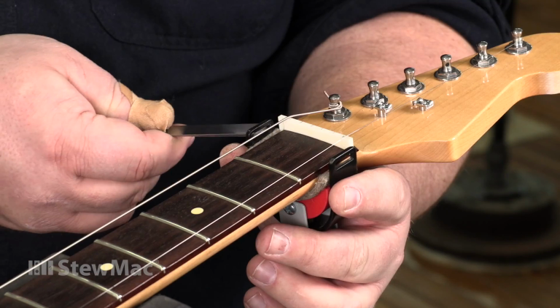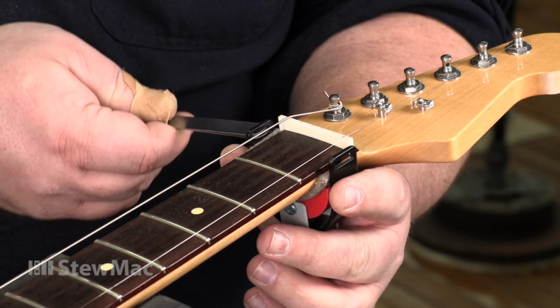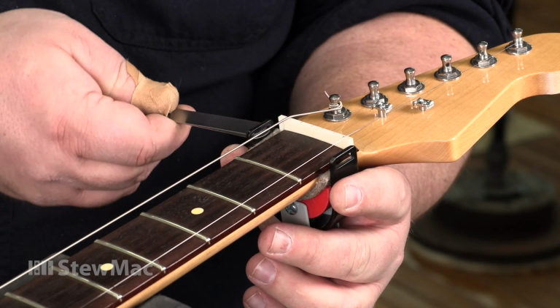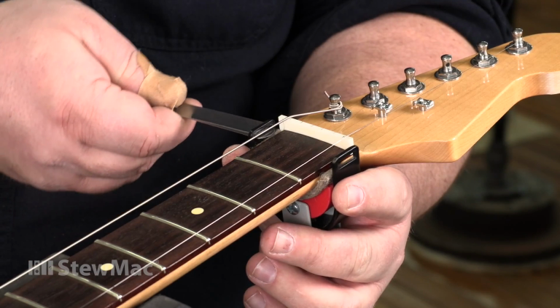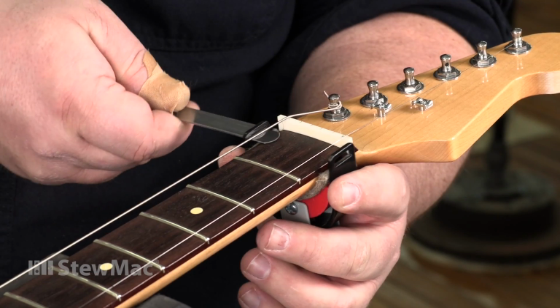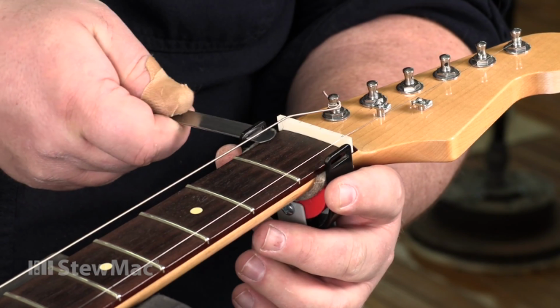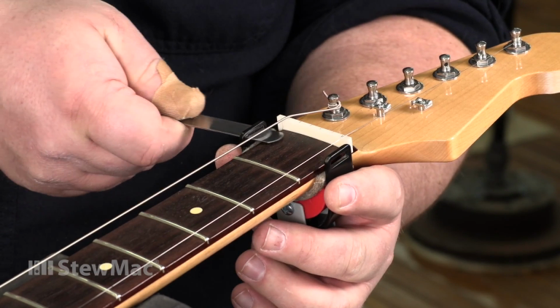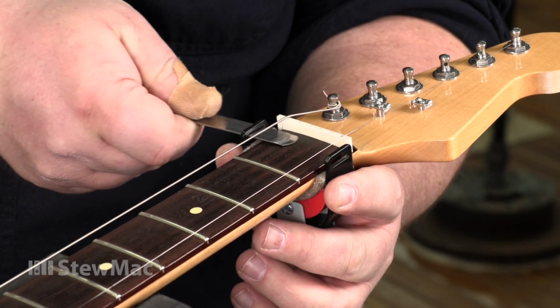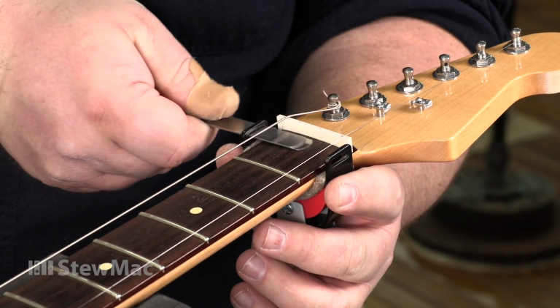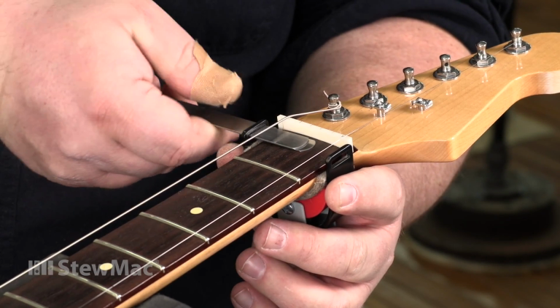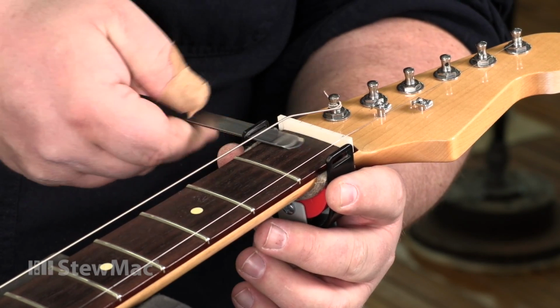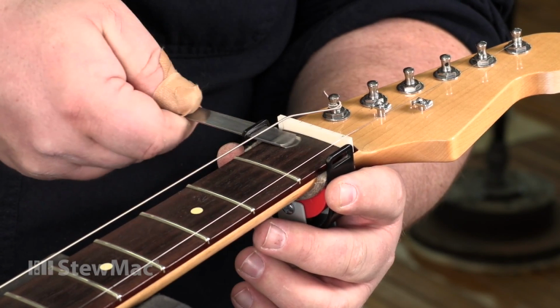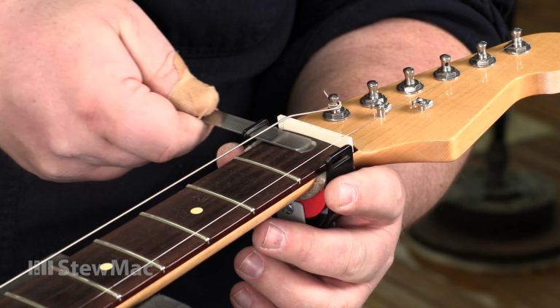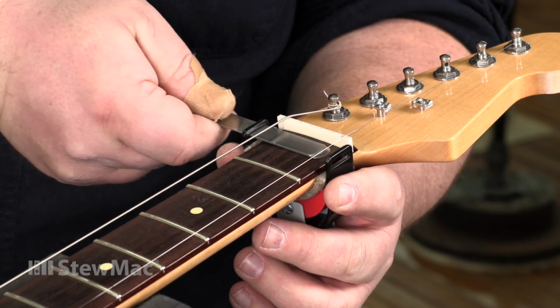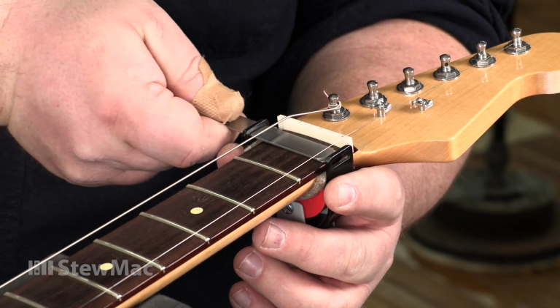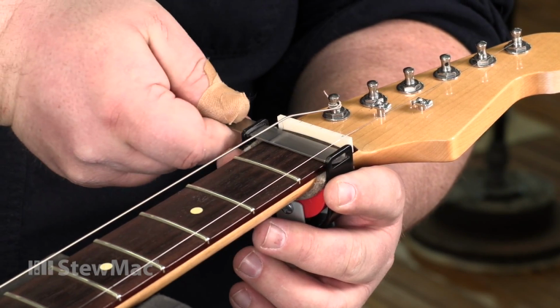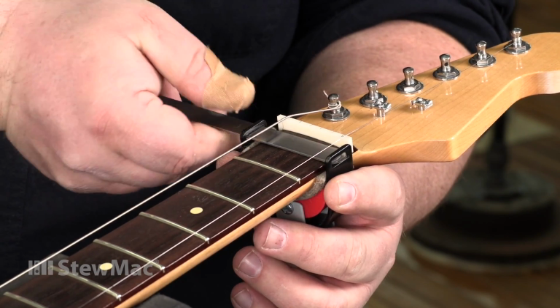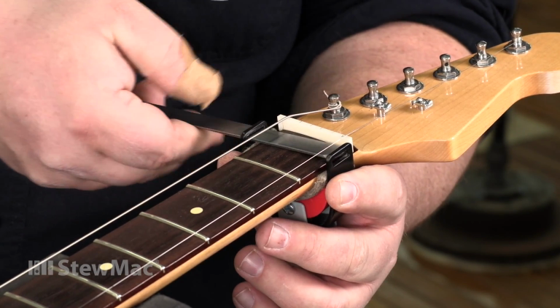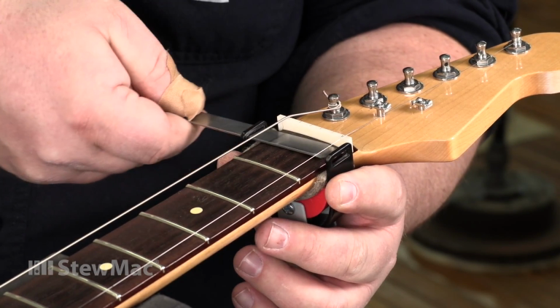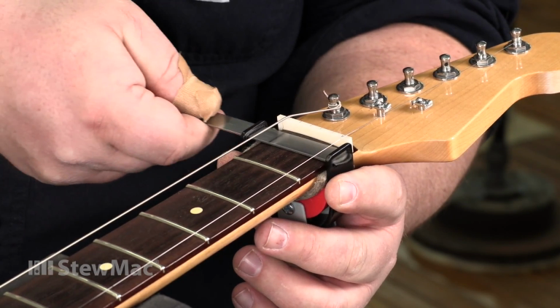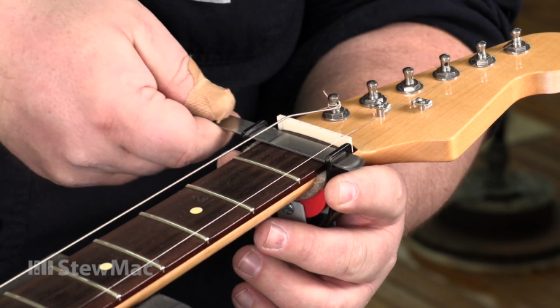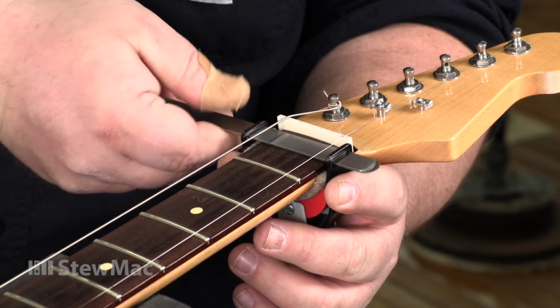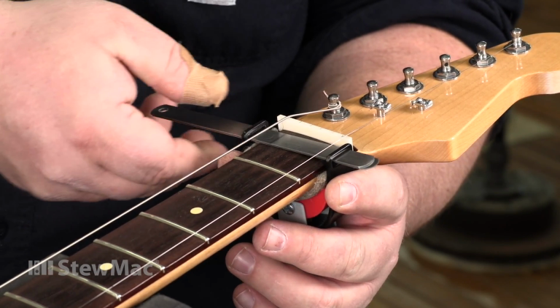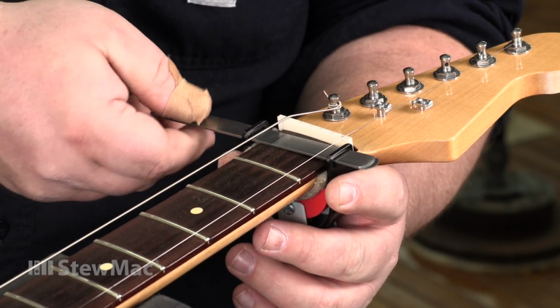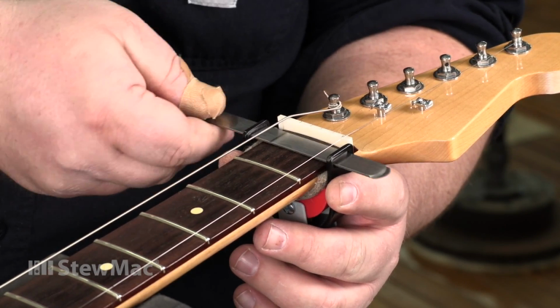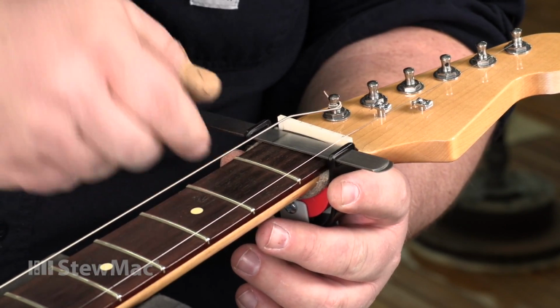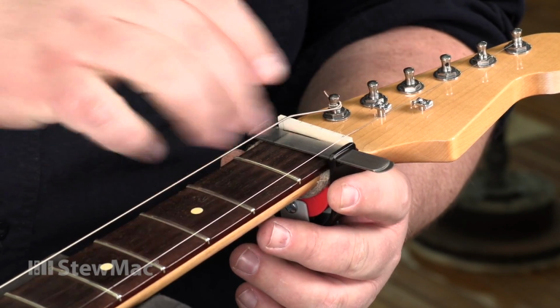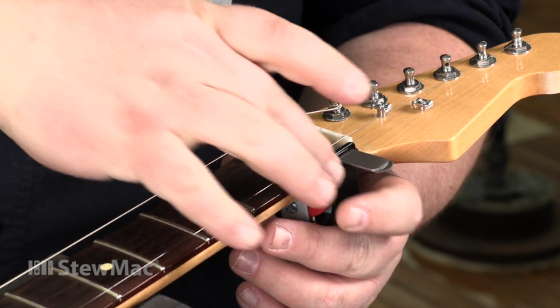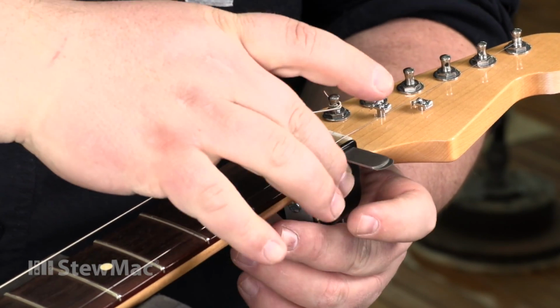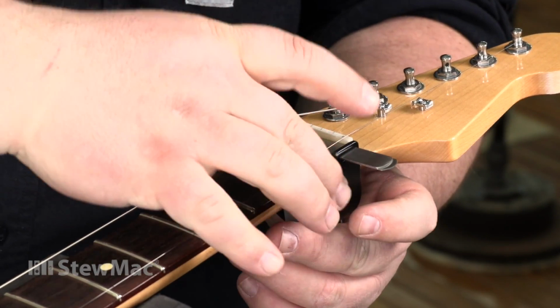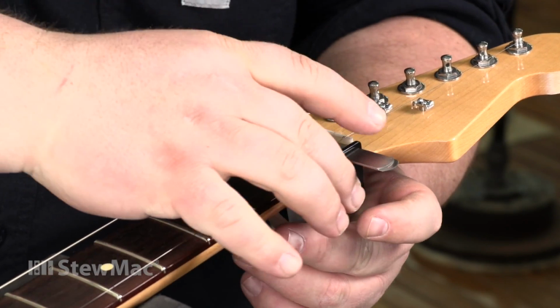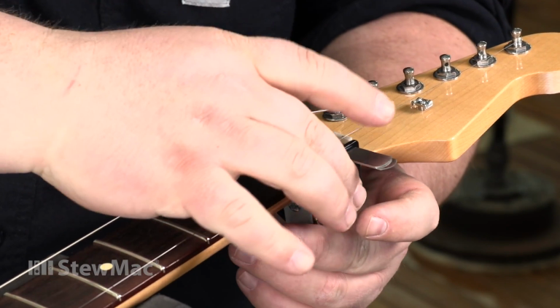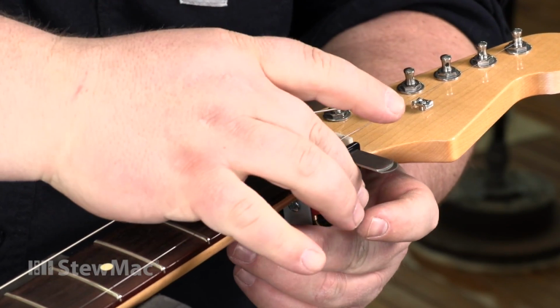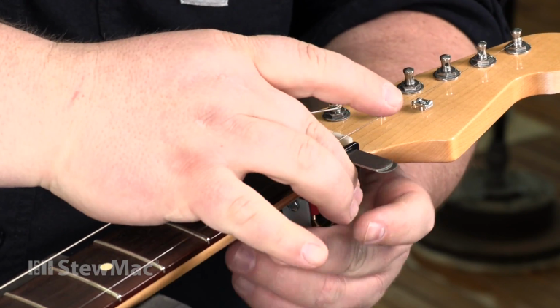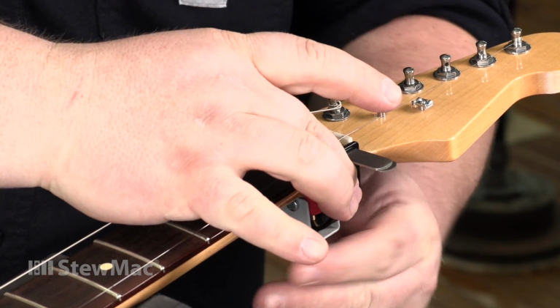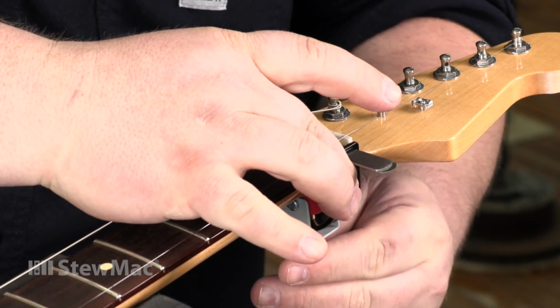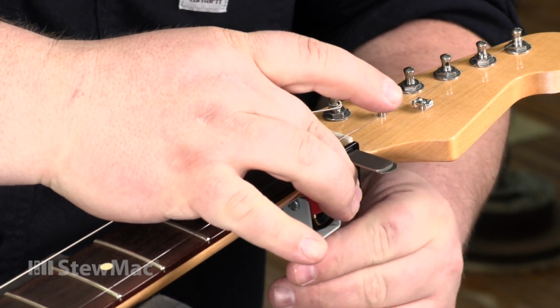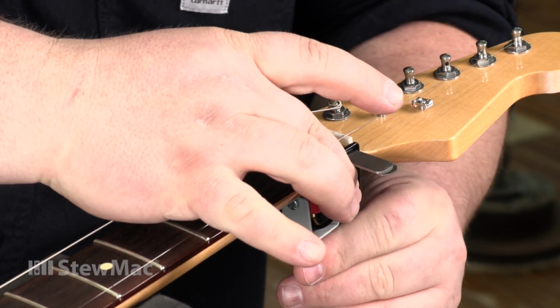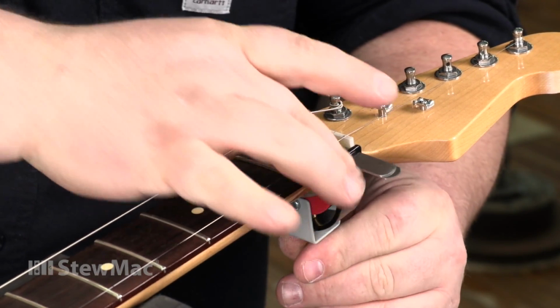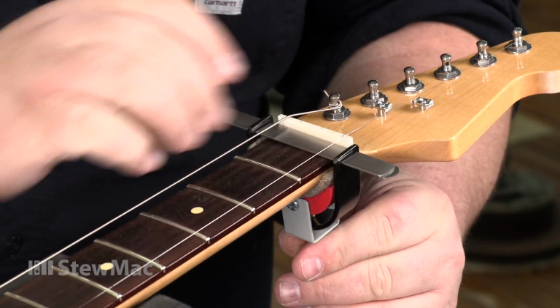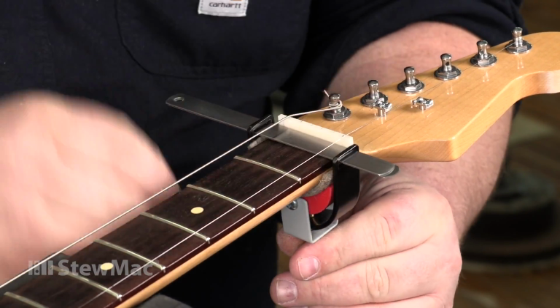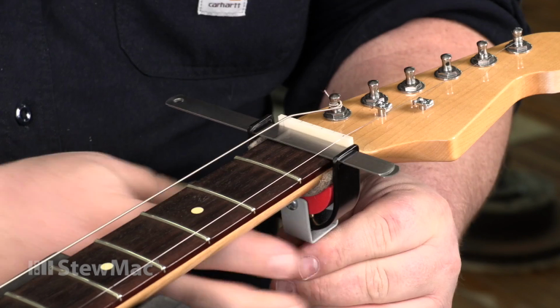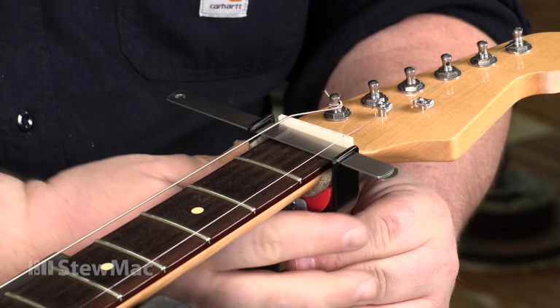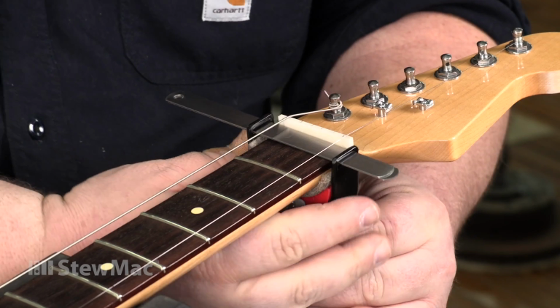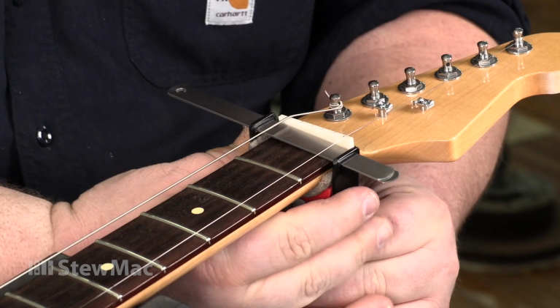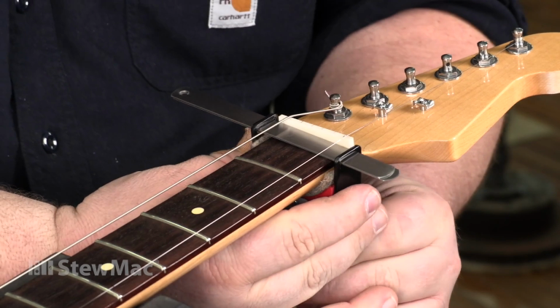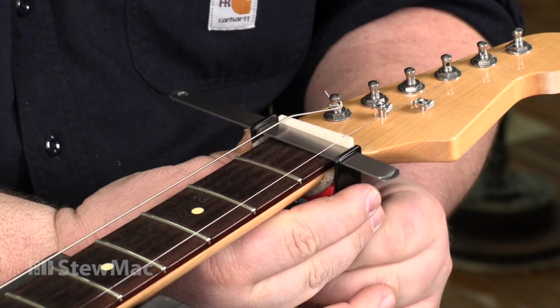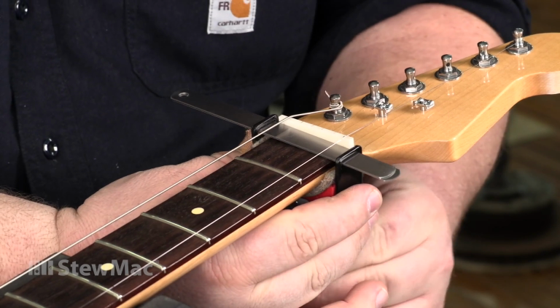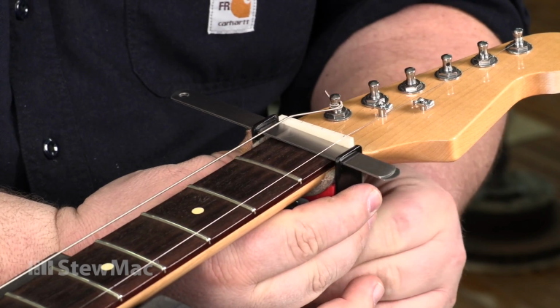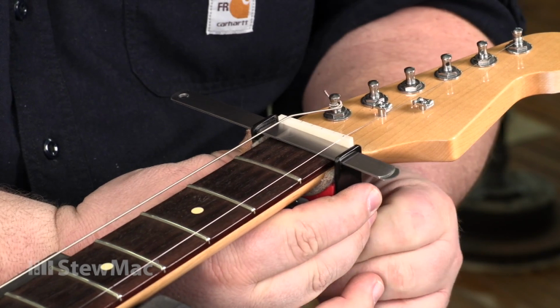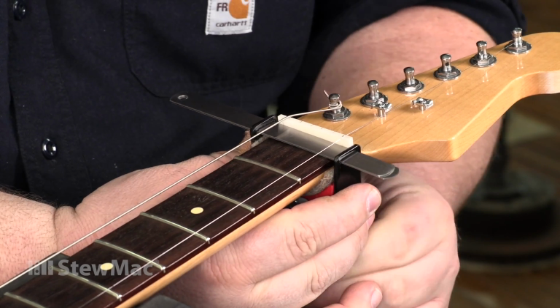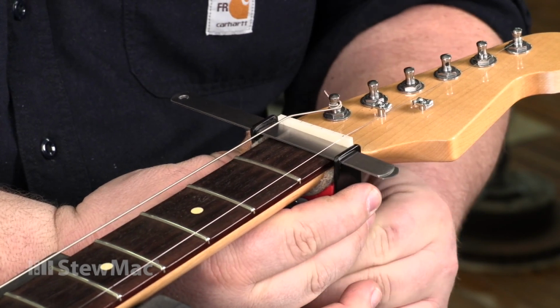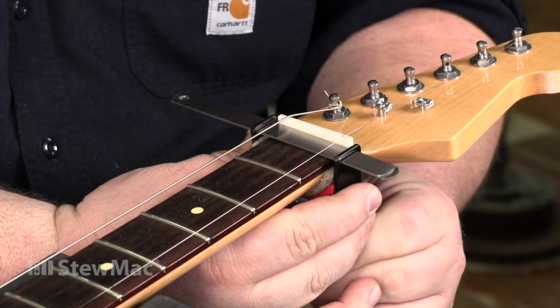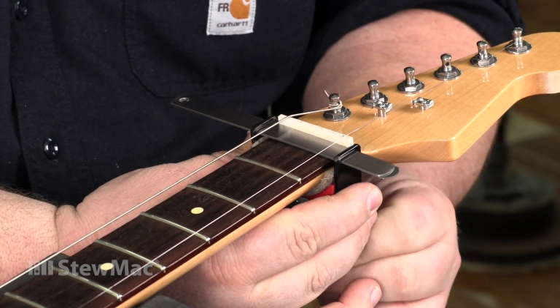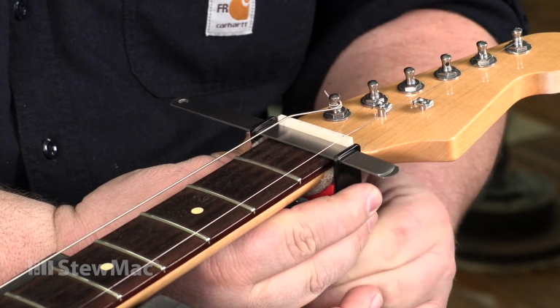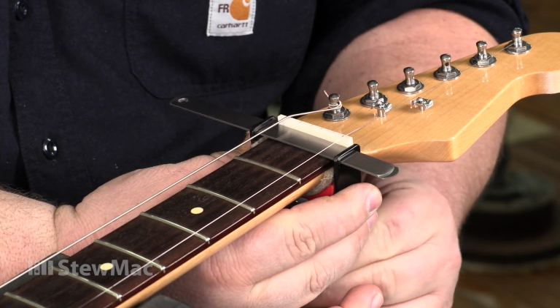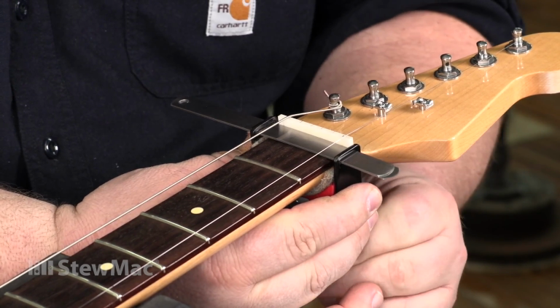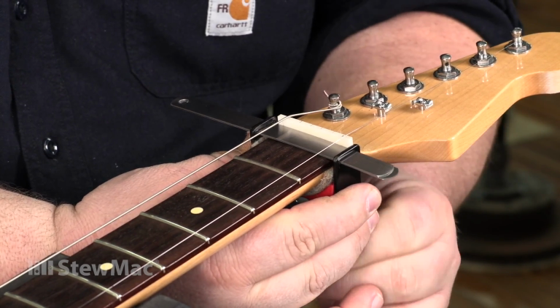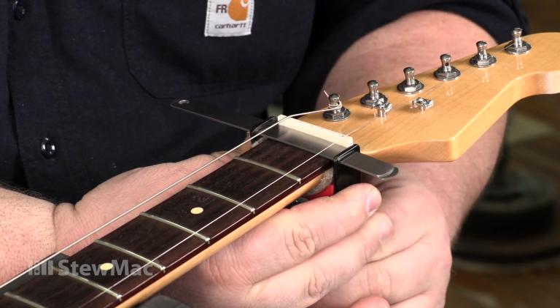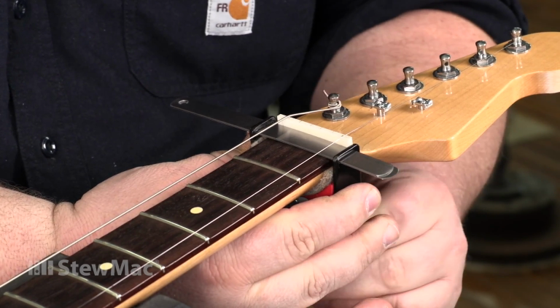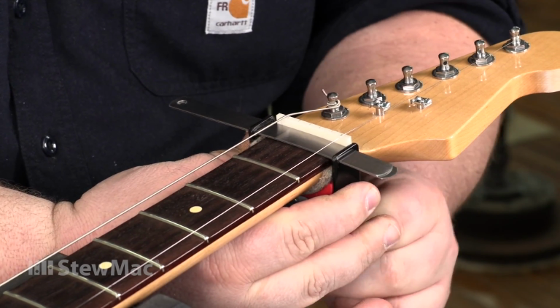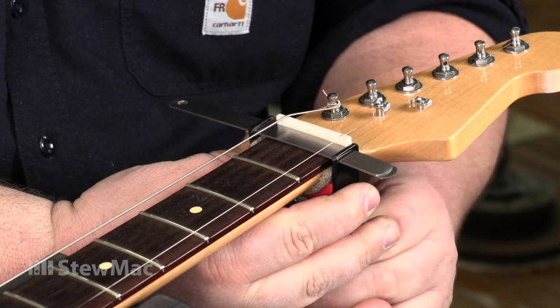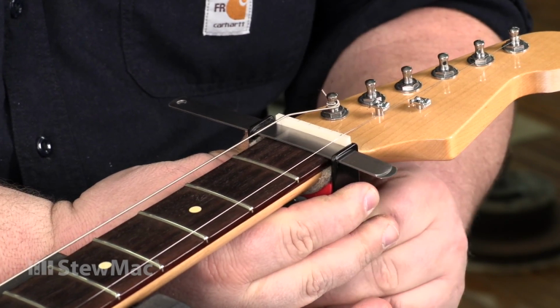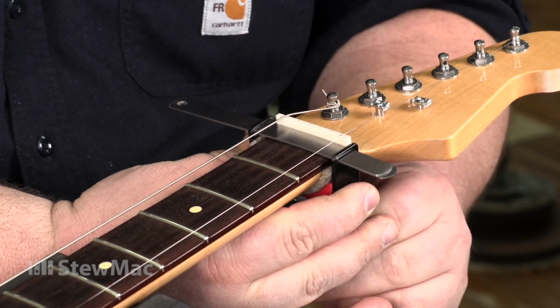We developed the Safe Slot to help you set the top contour of the nut from the base to the treble side, and to set the depth of the slots.